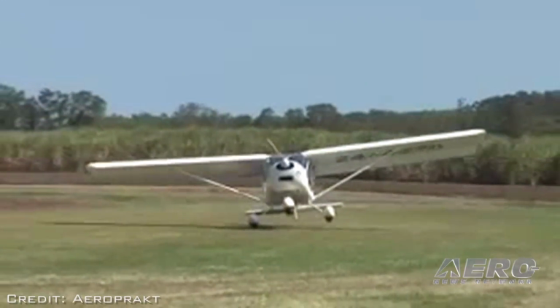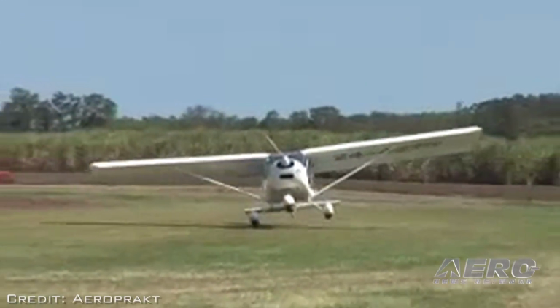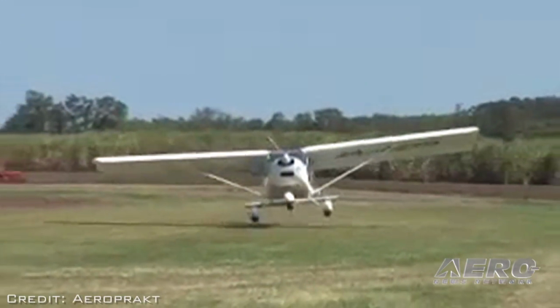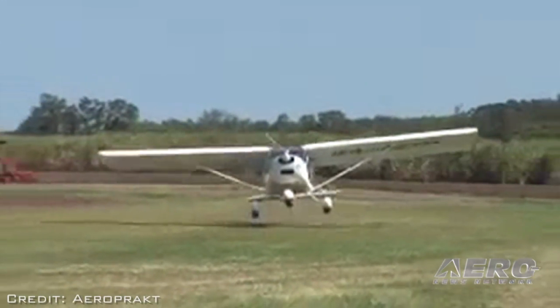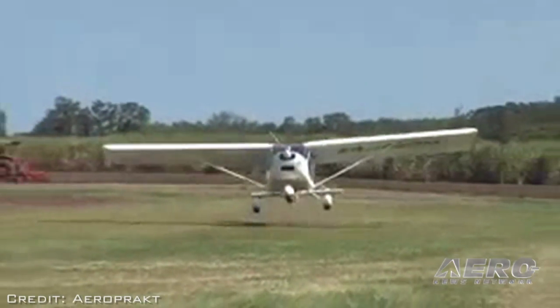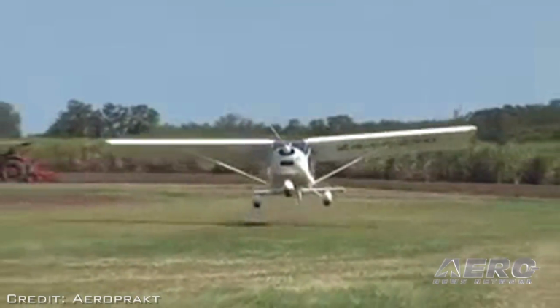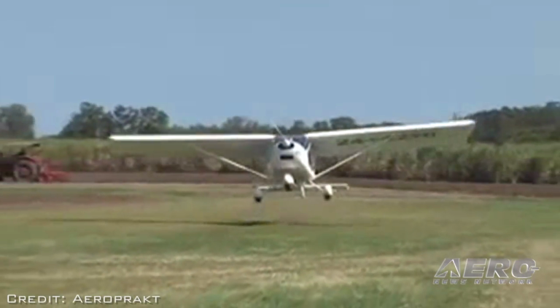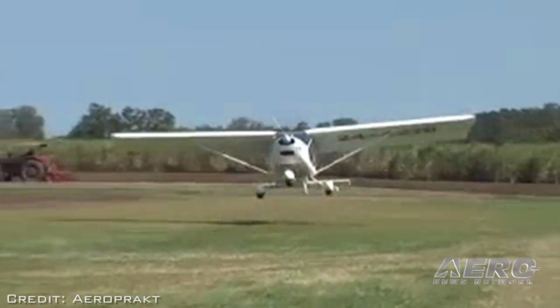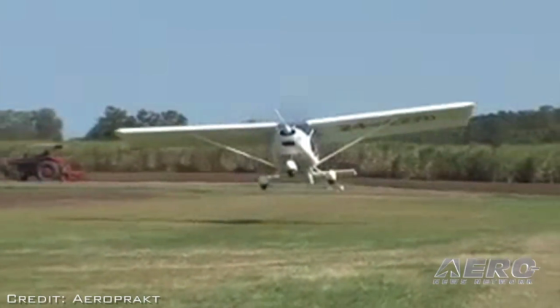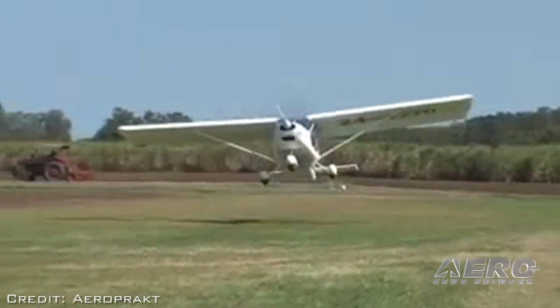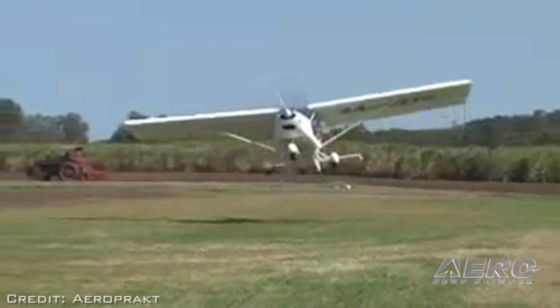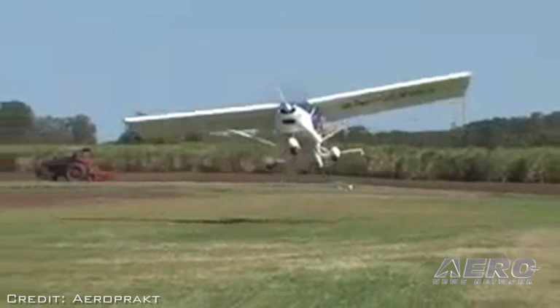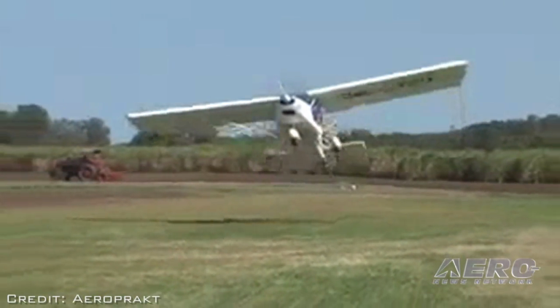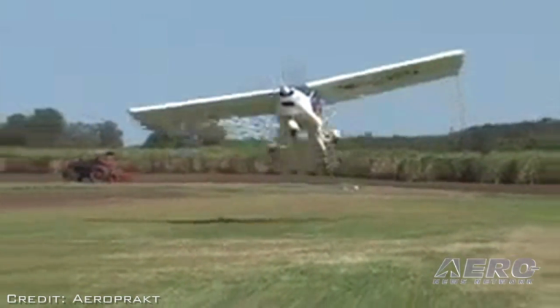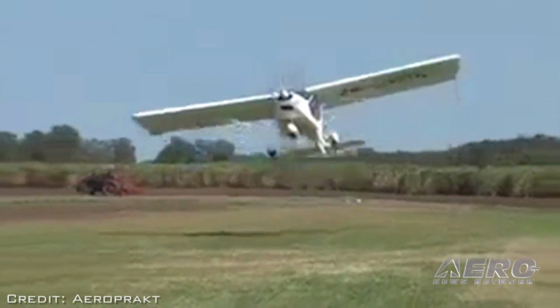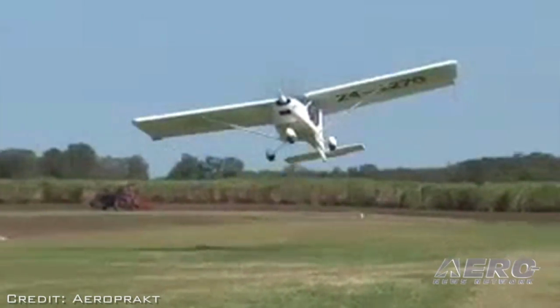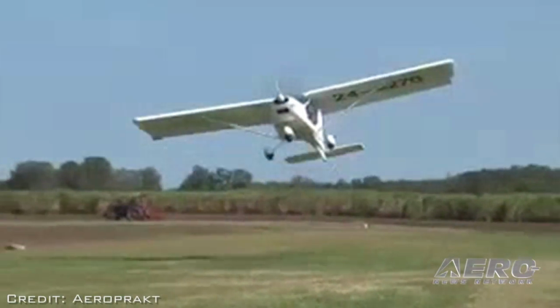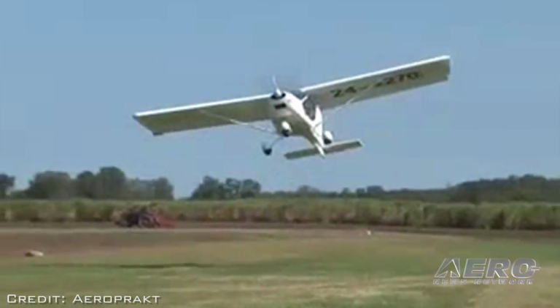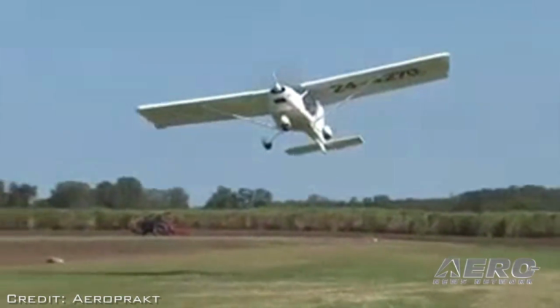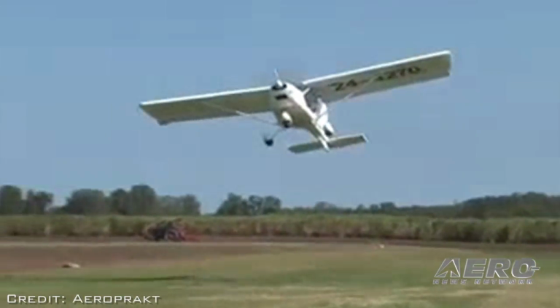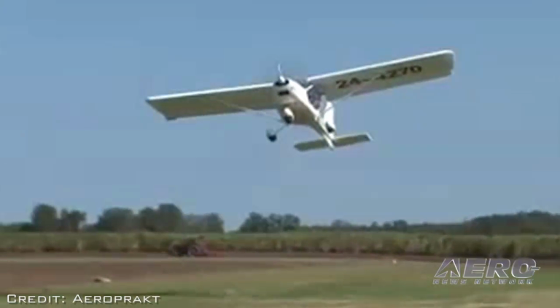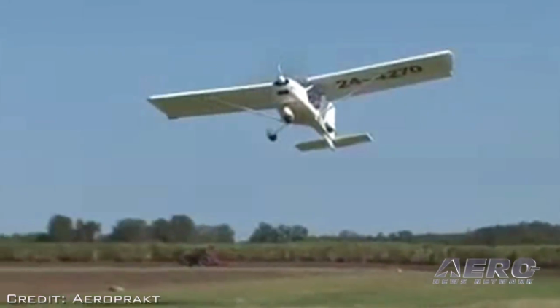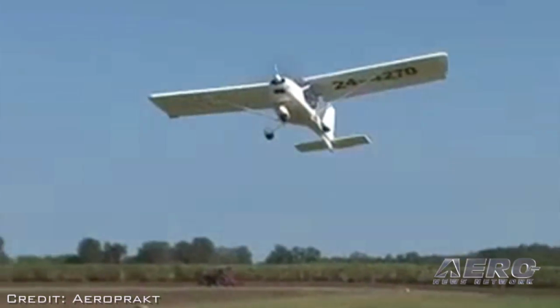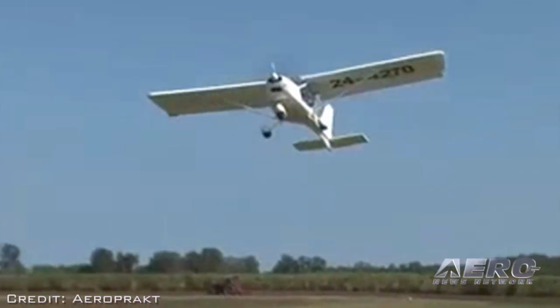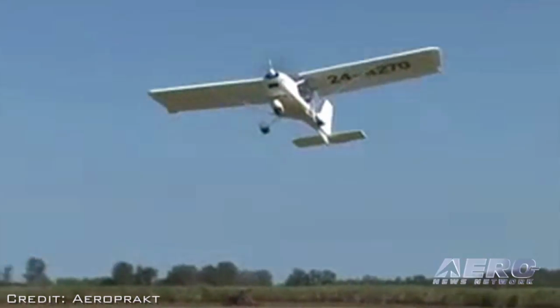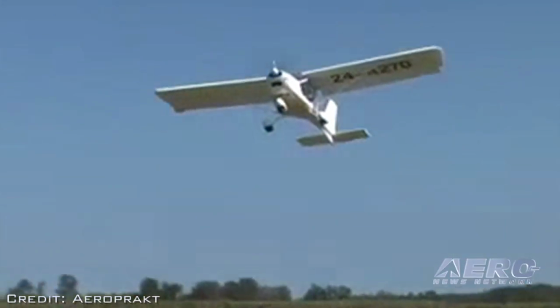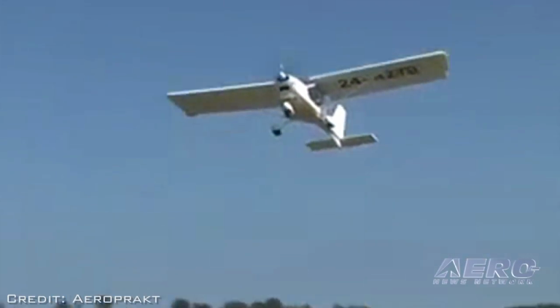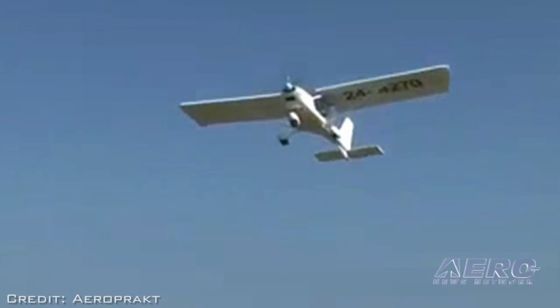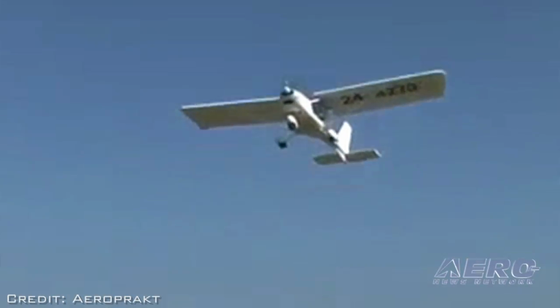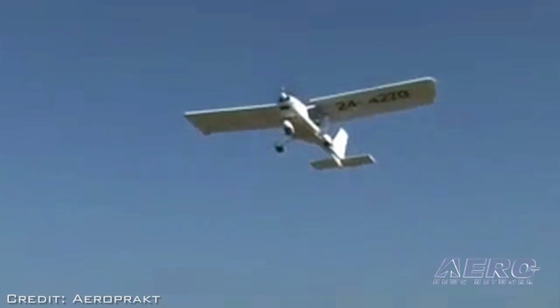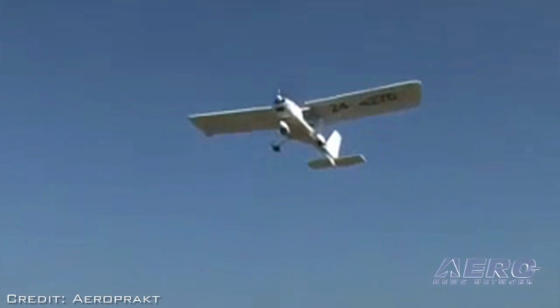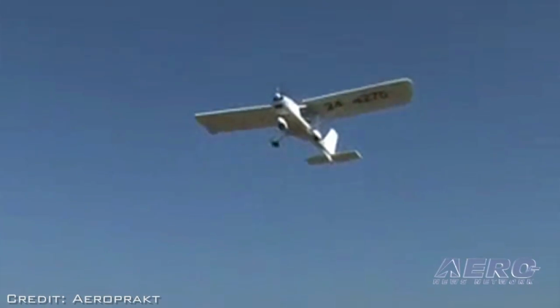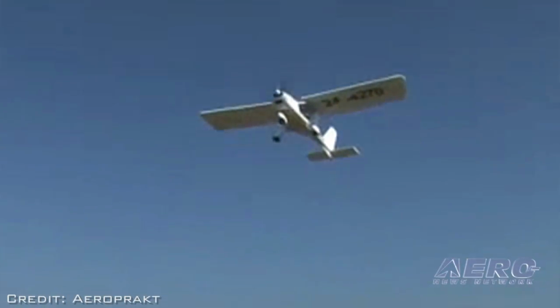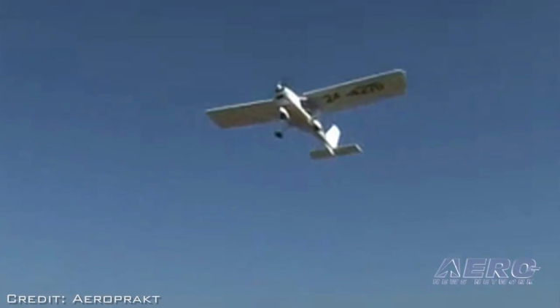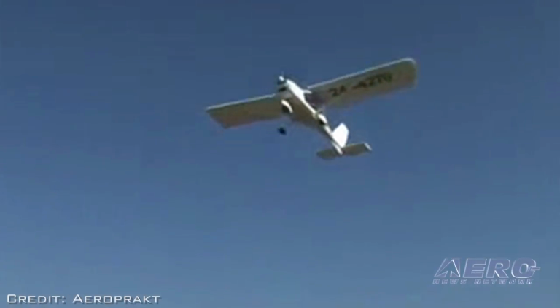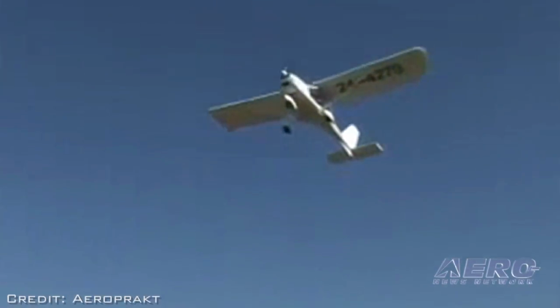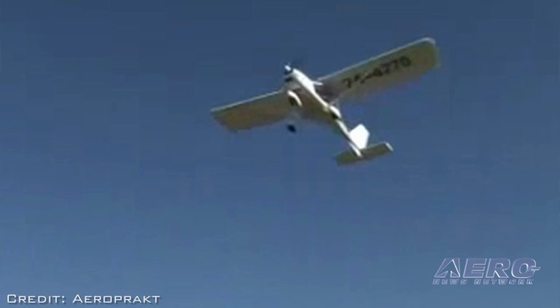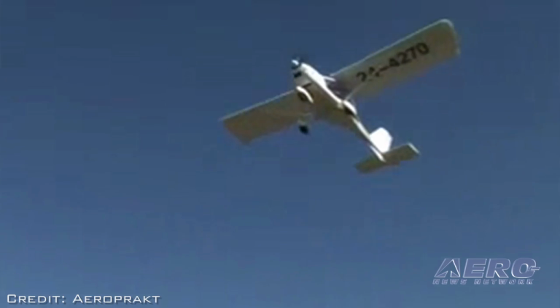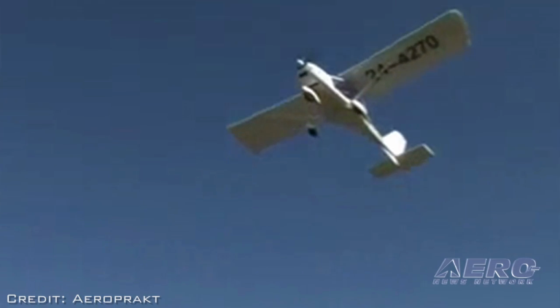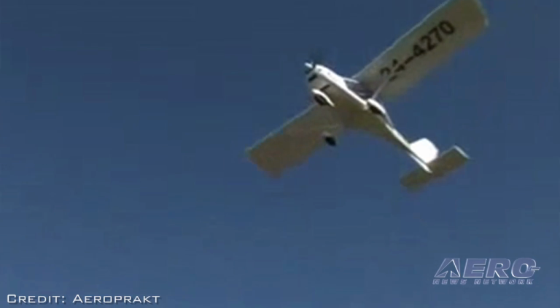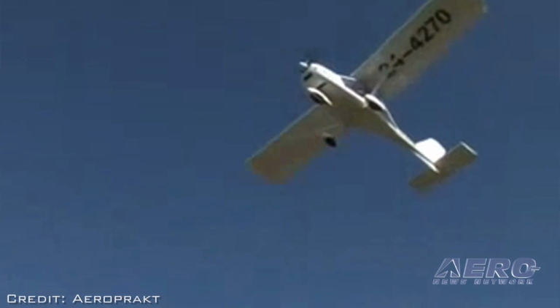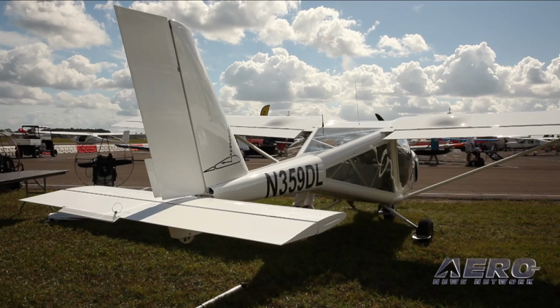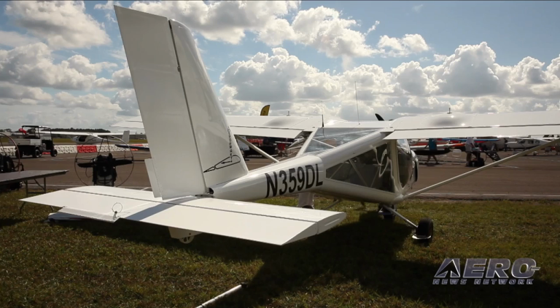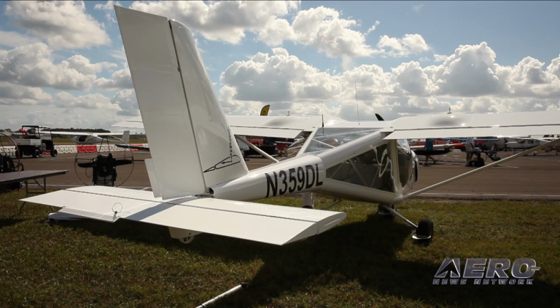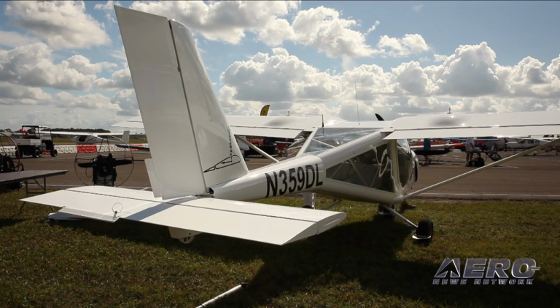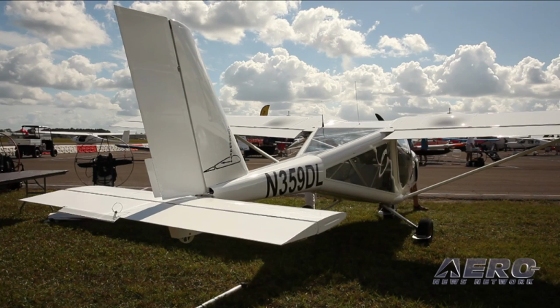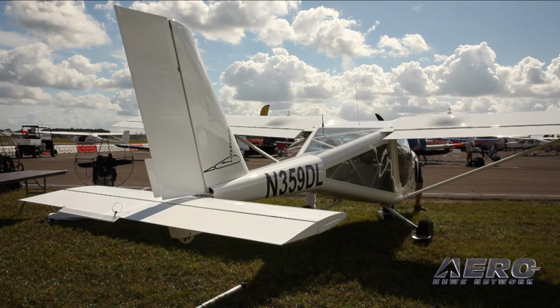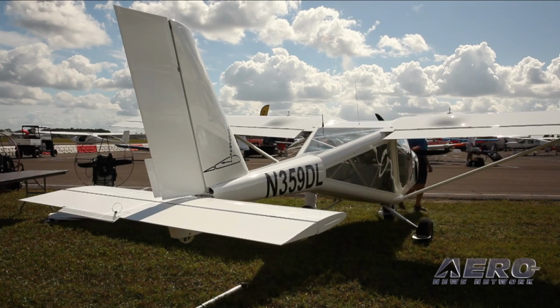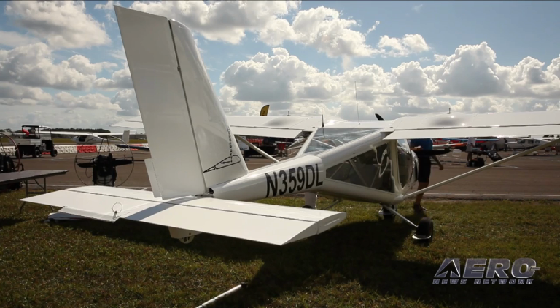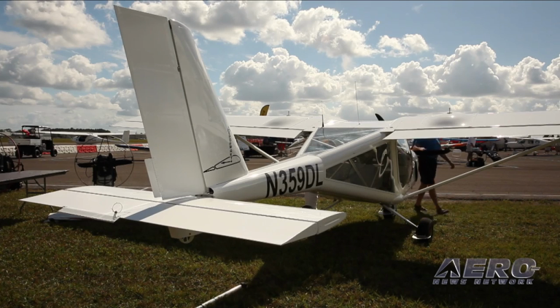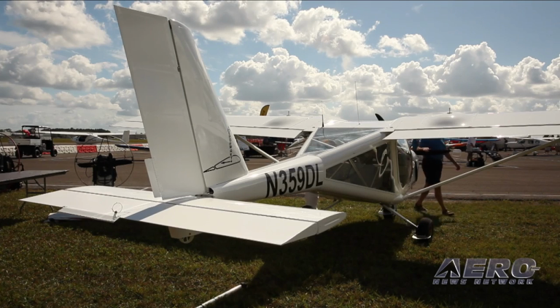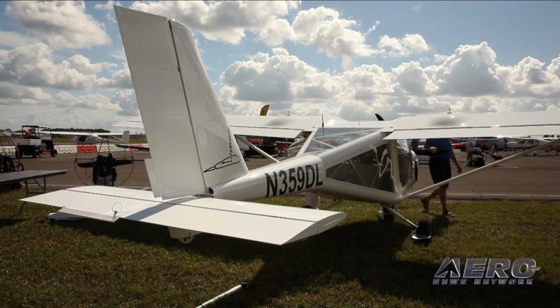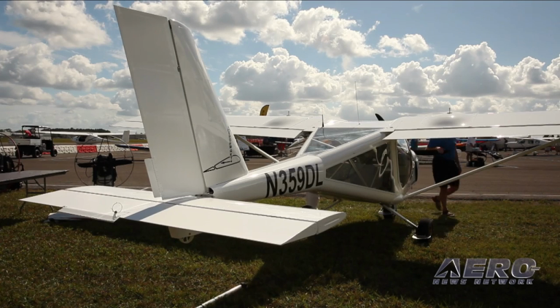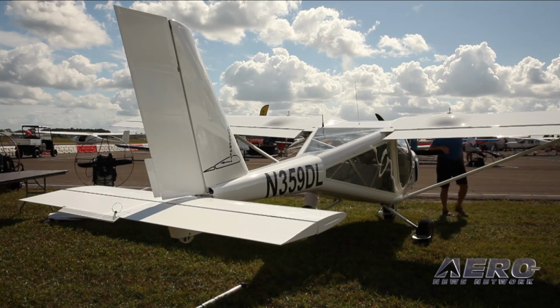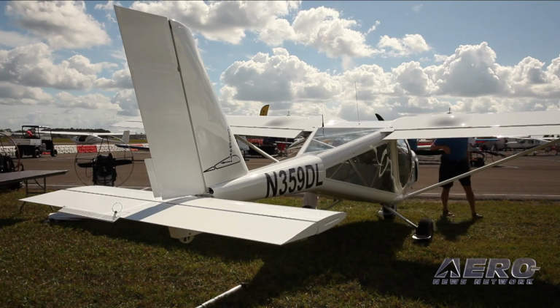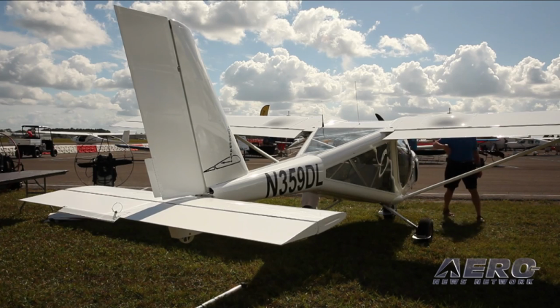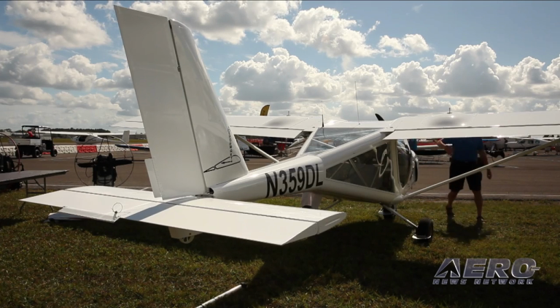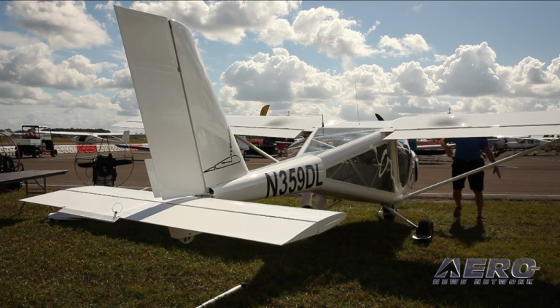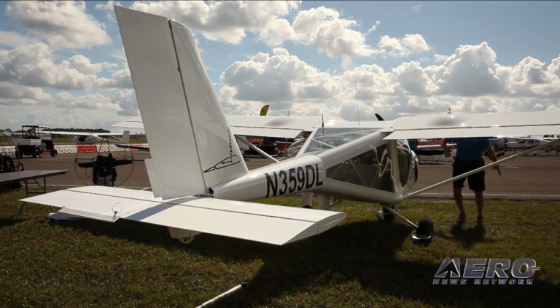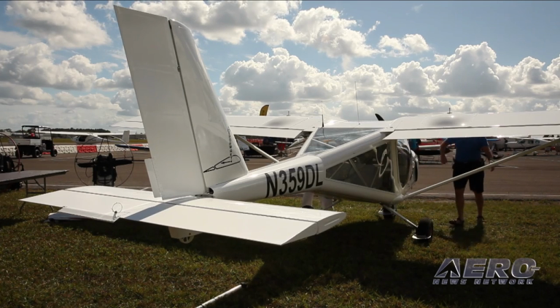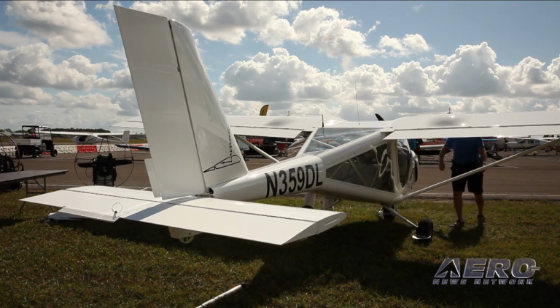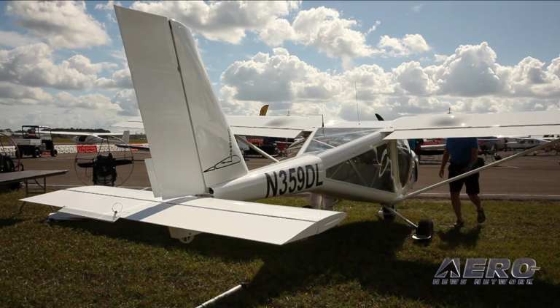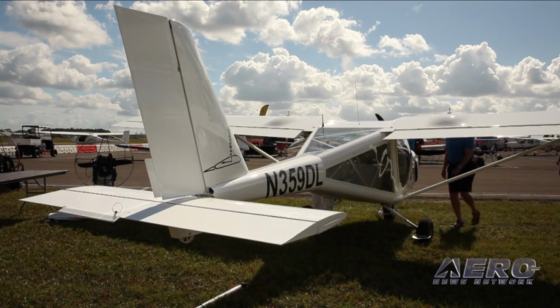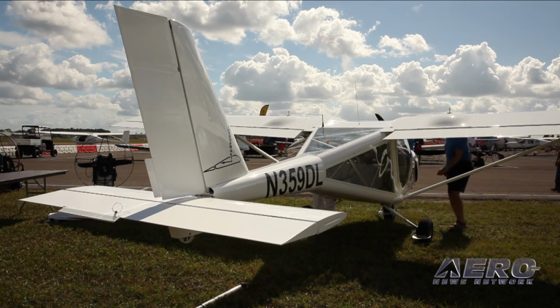They're all metal, no composite other than the cowling — of course, a fiberglass cover. And that's a feature that a lot of people like: the aluminum construction.